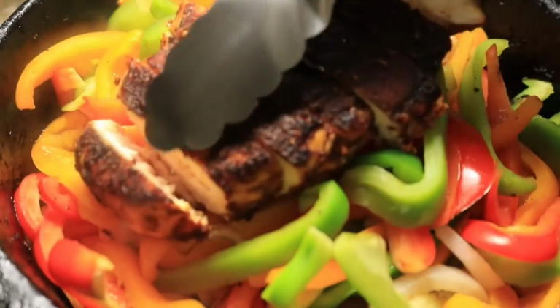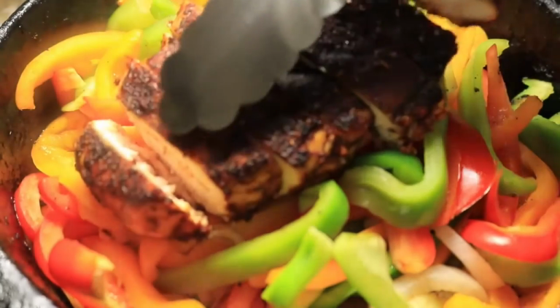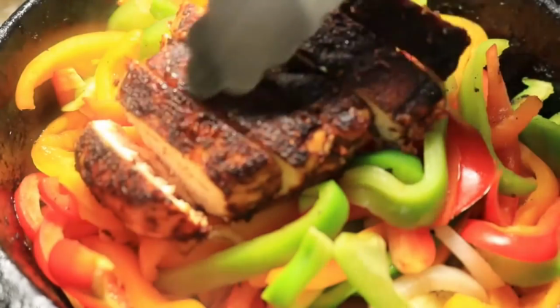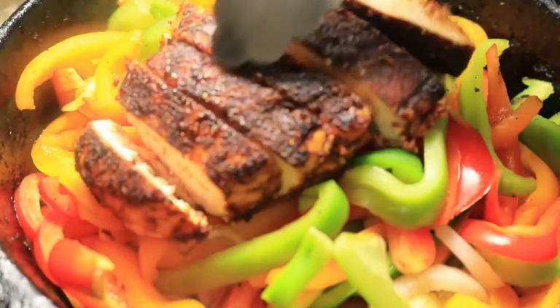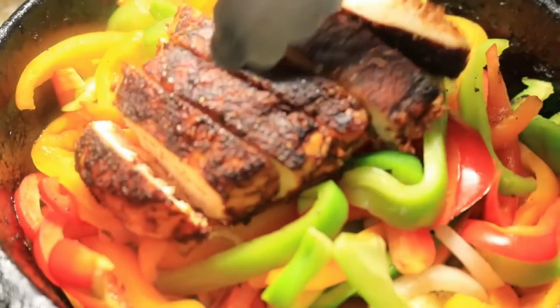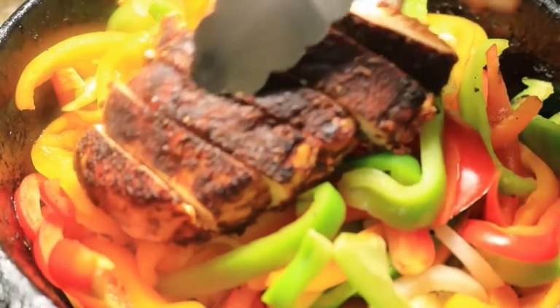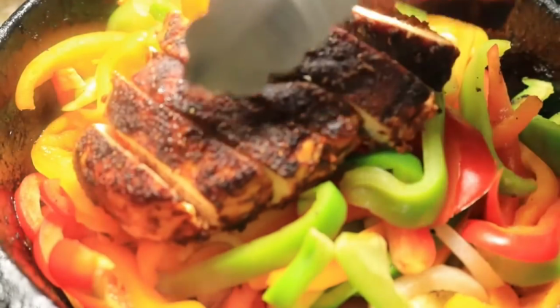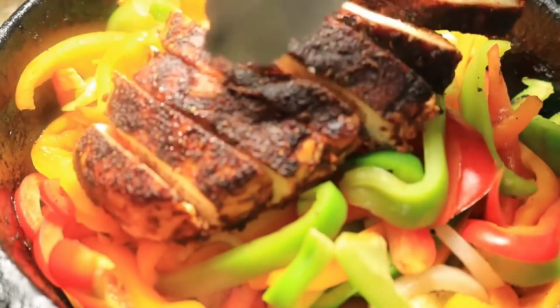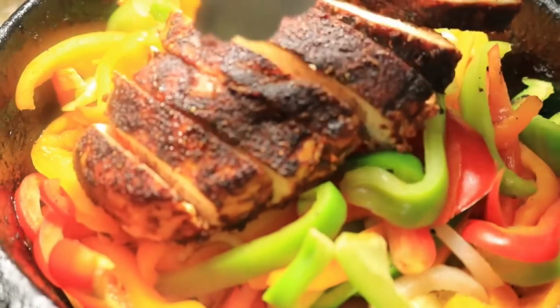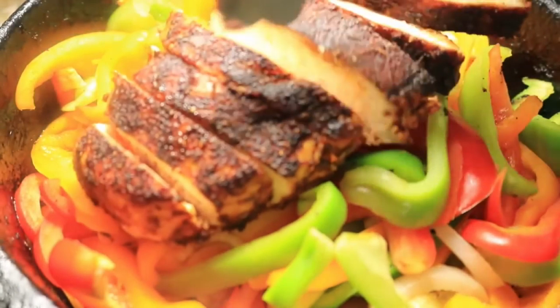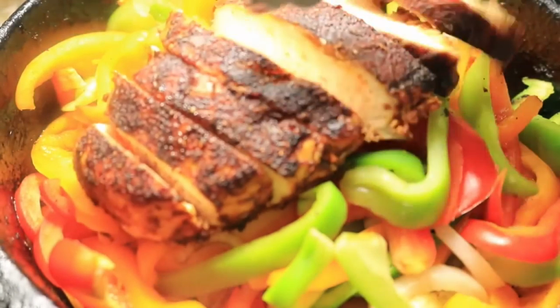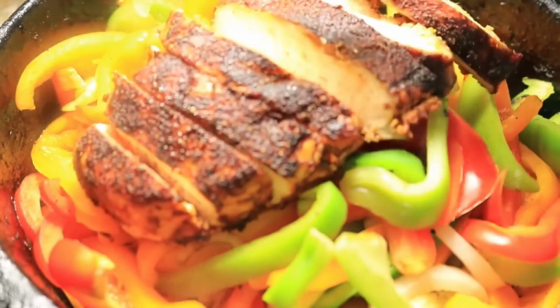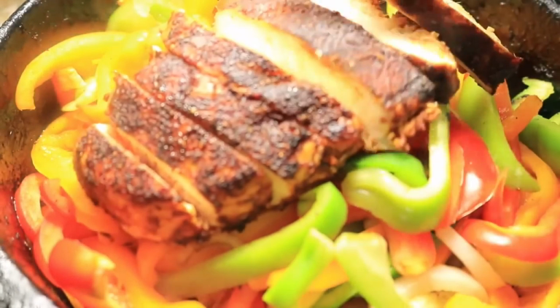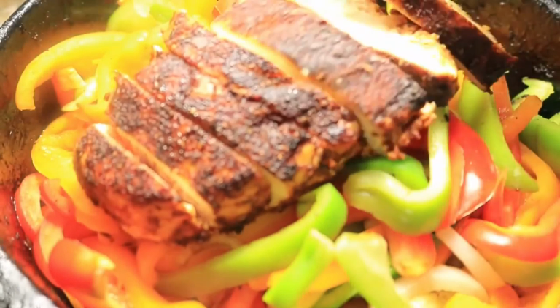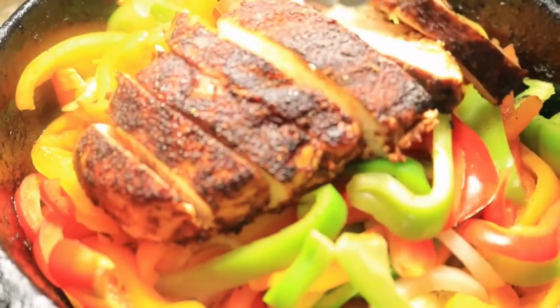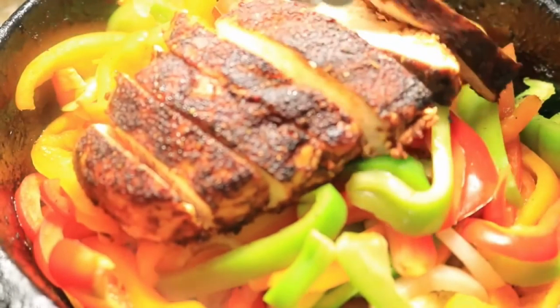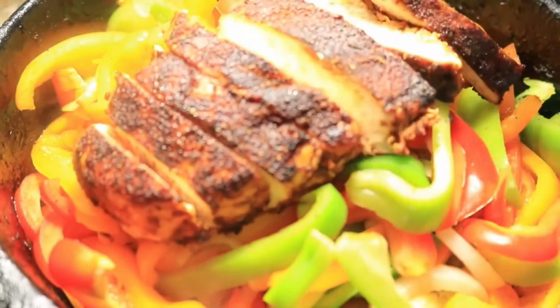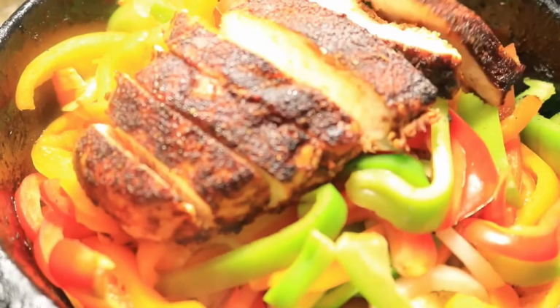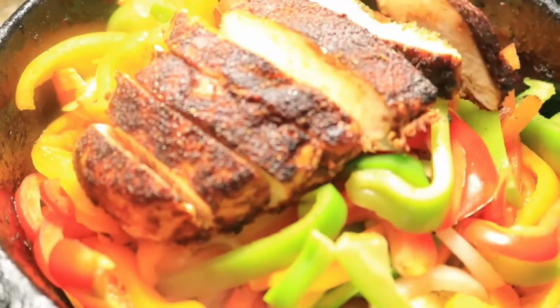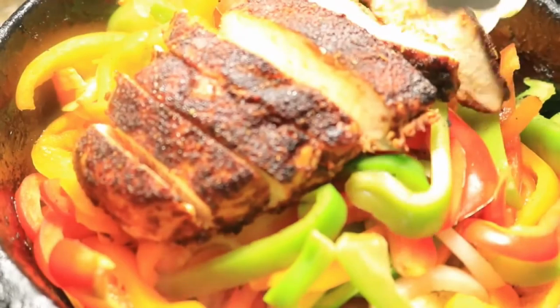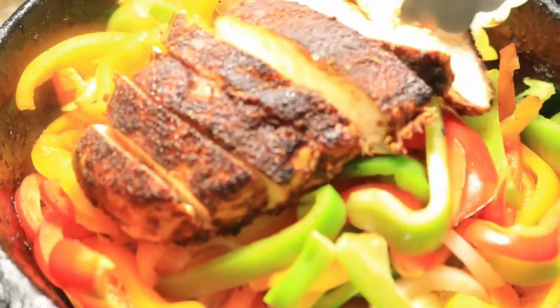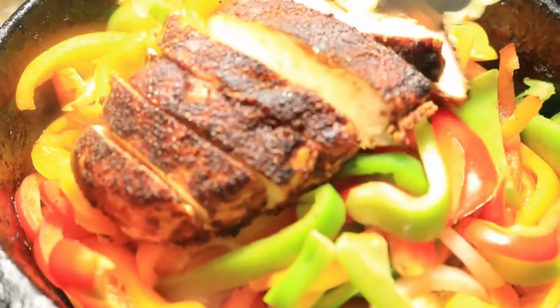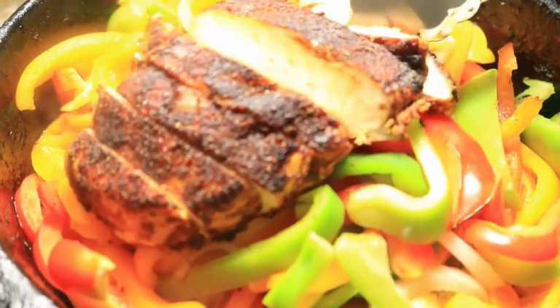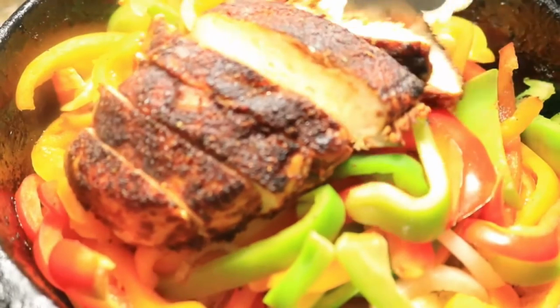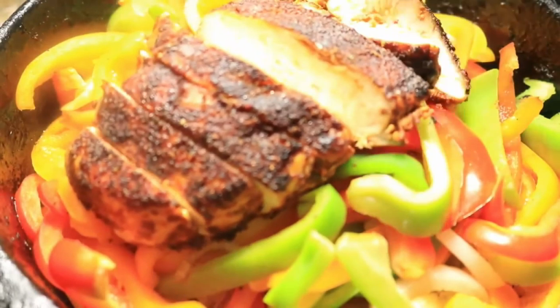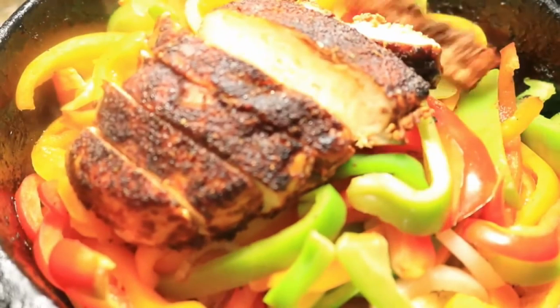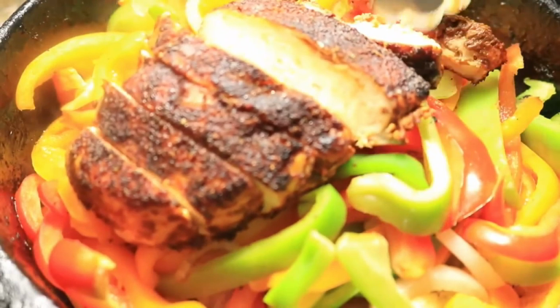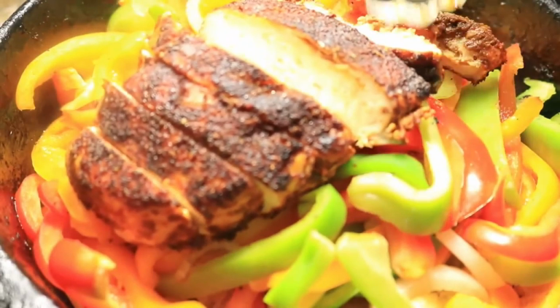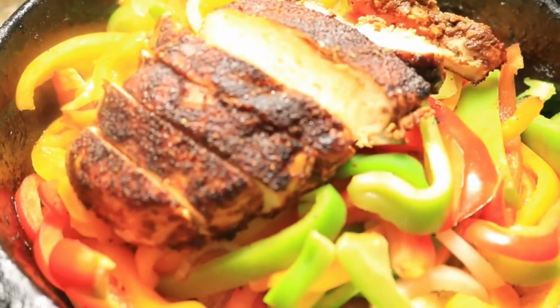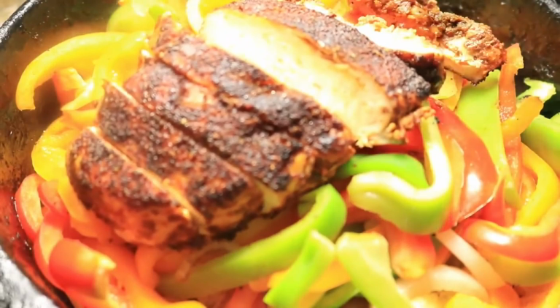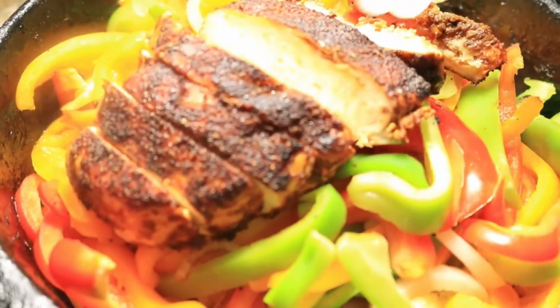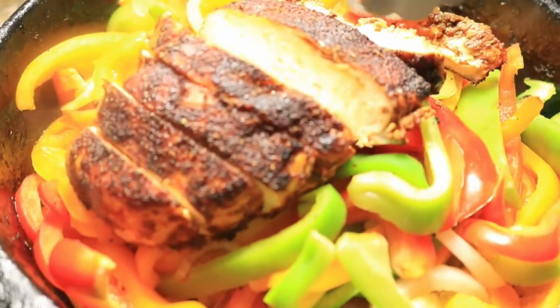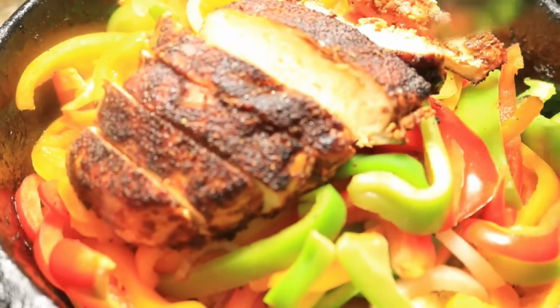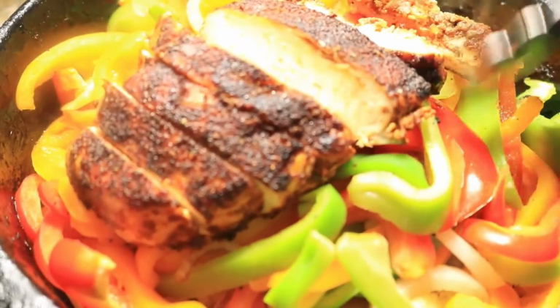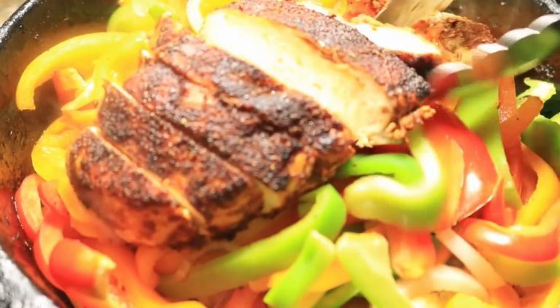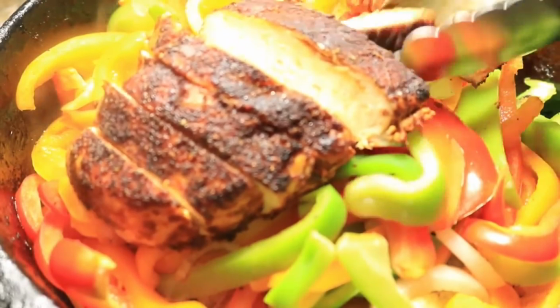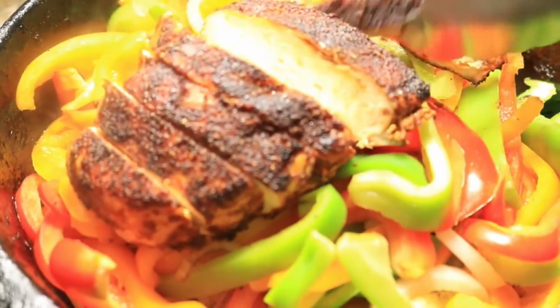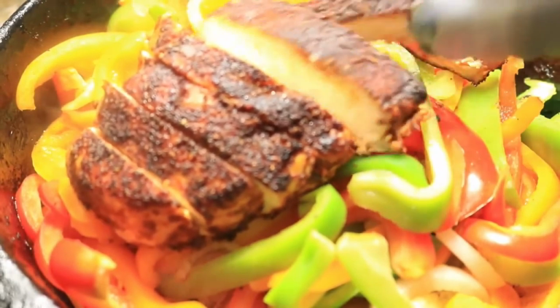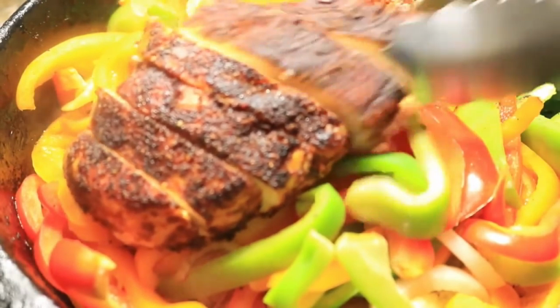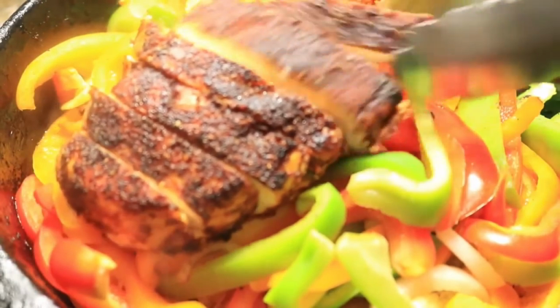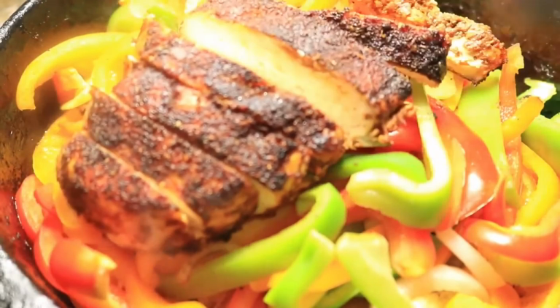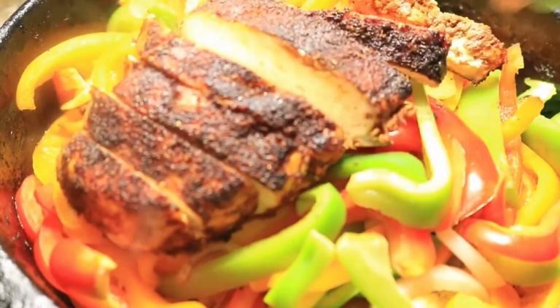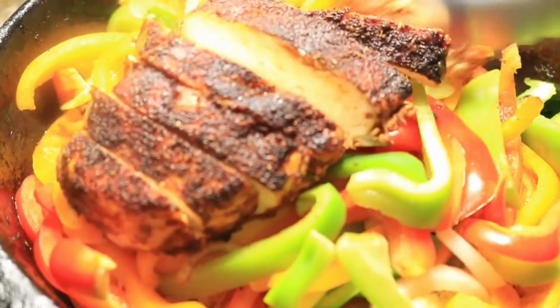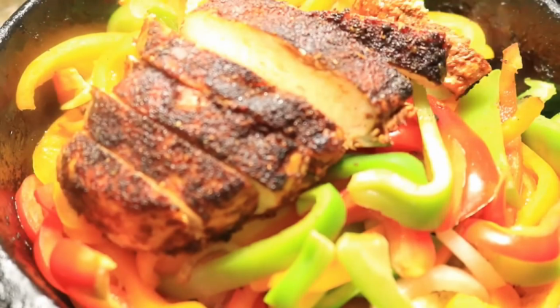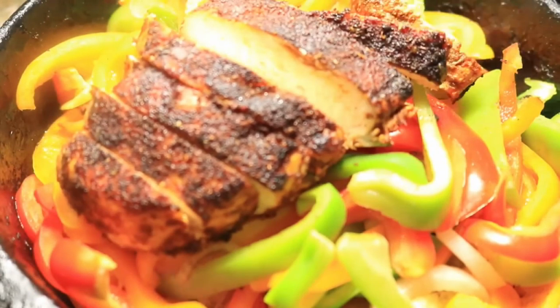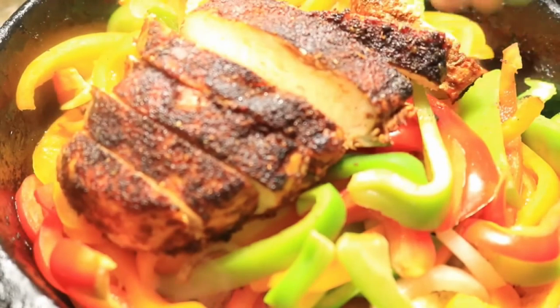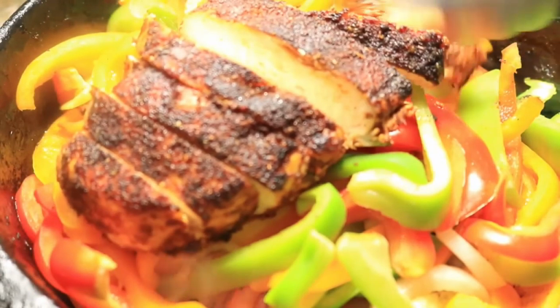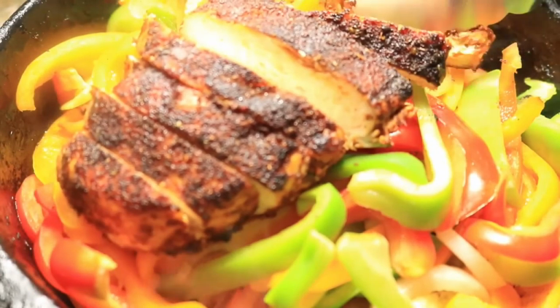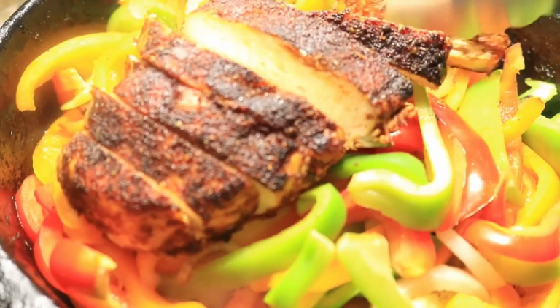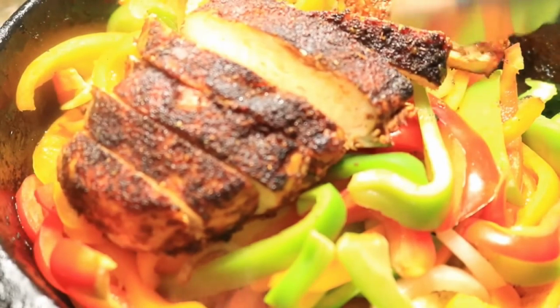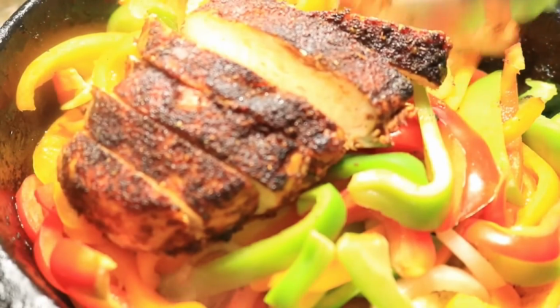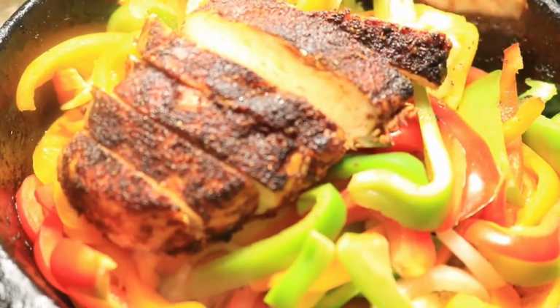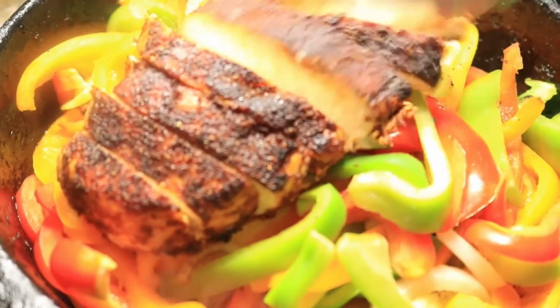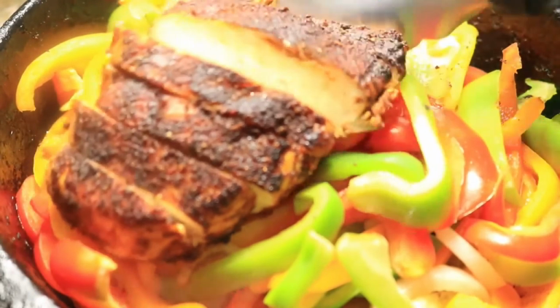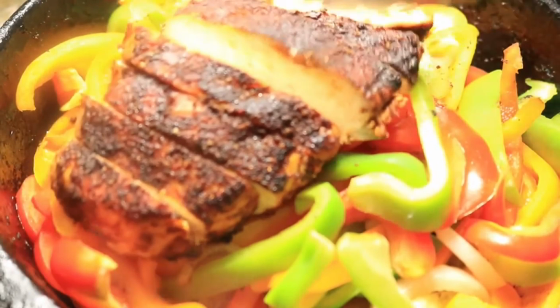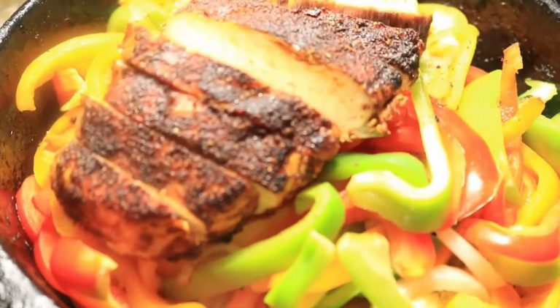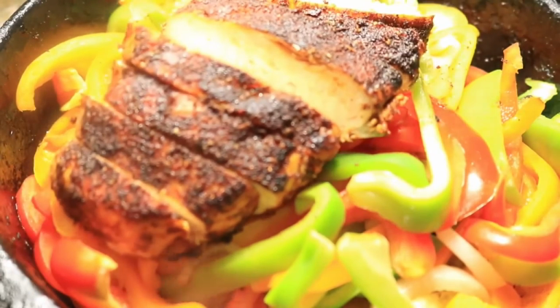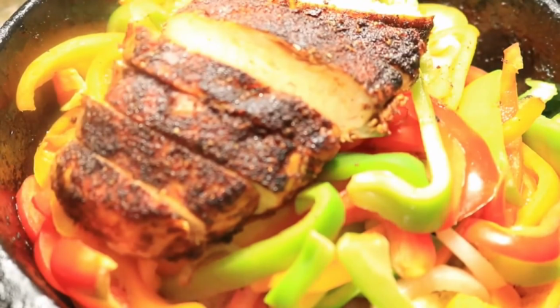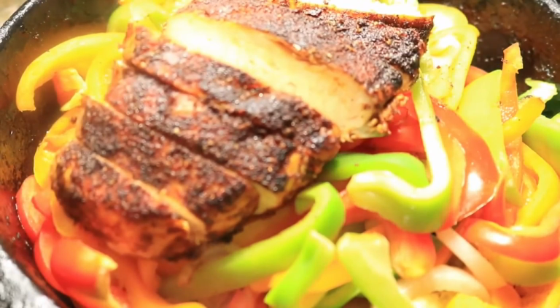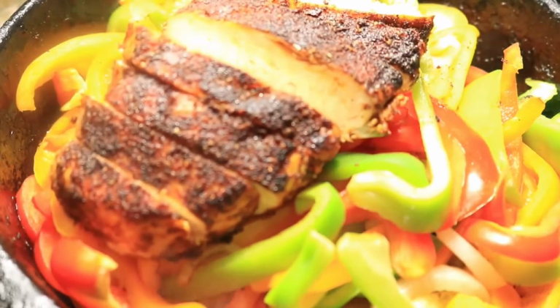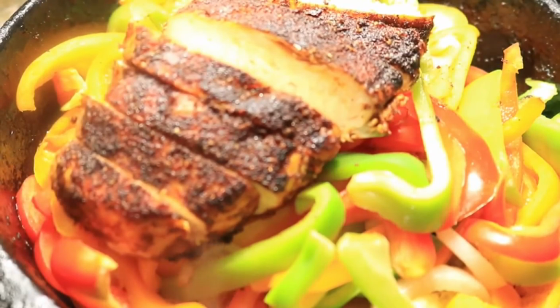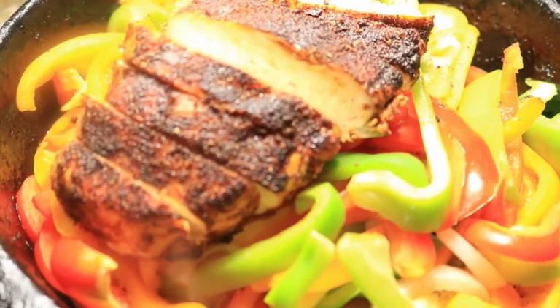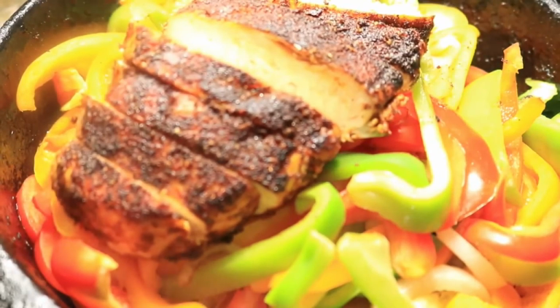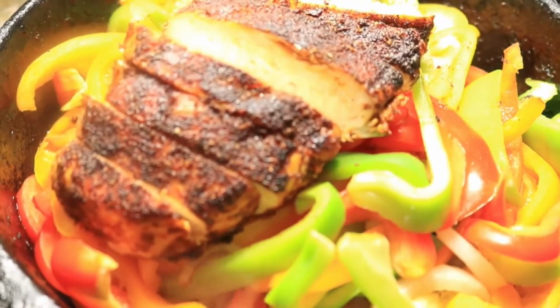Then add in your sliced chicken breast and mix them in with your vegetables and let them cook for an additional 7 minutes.